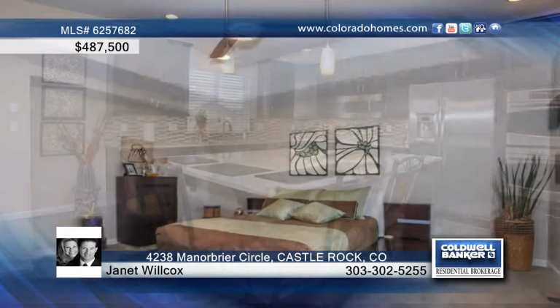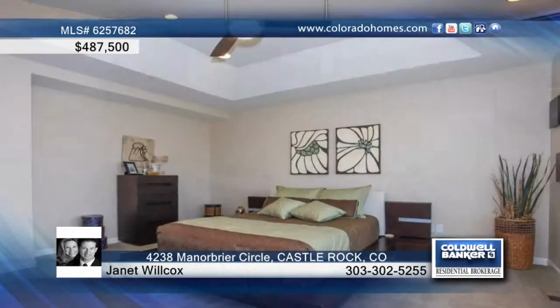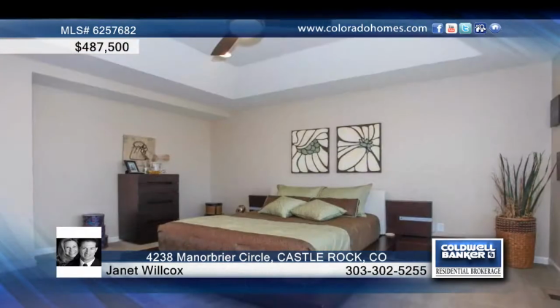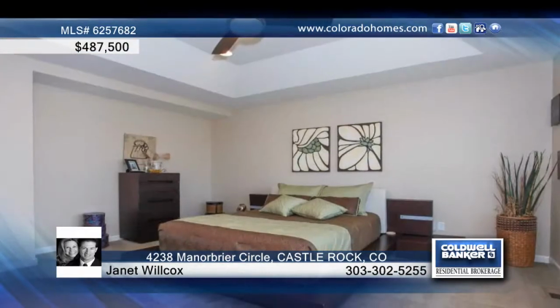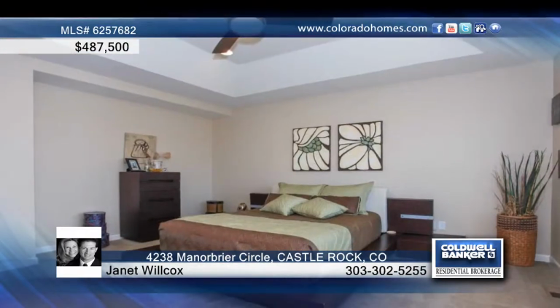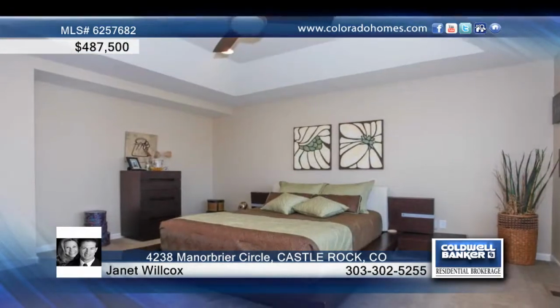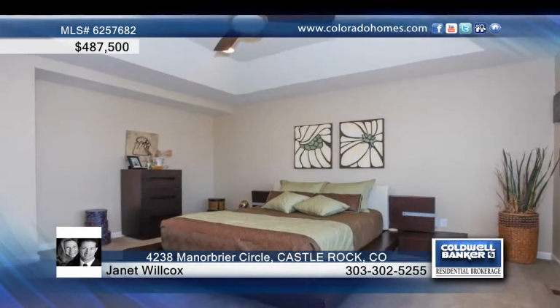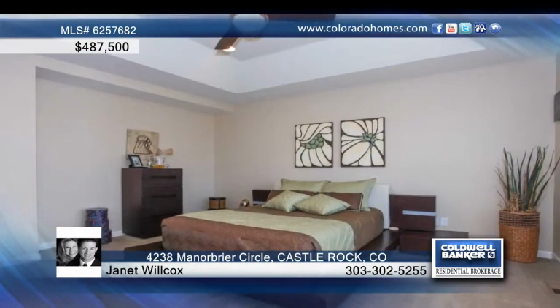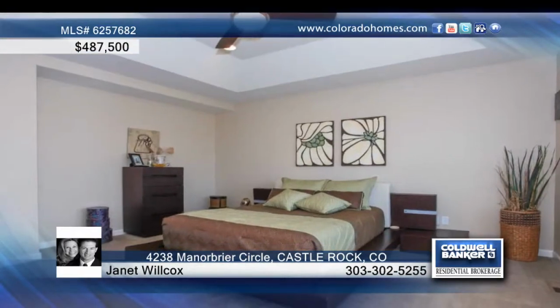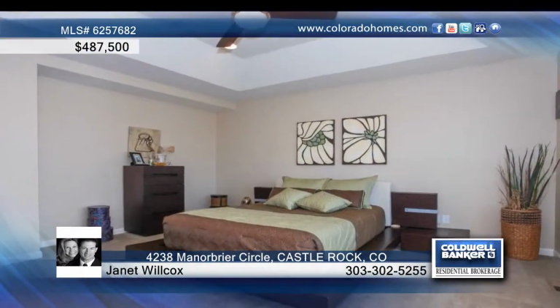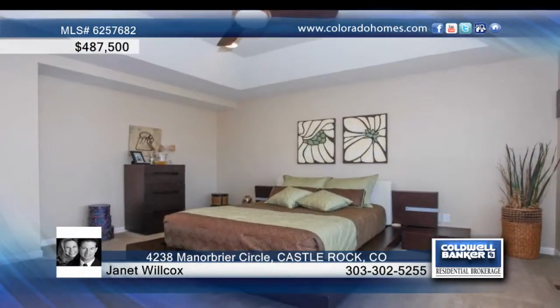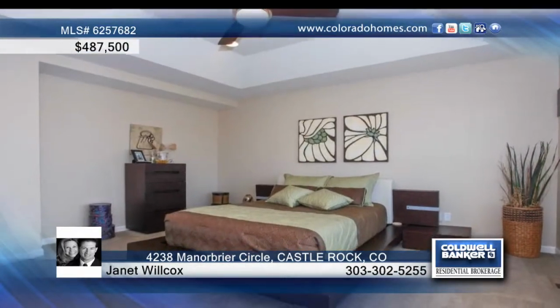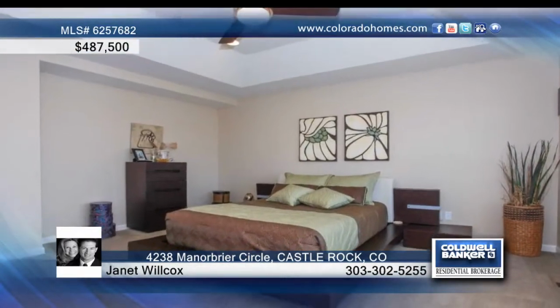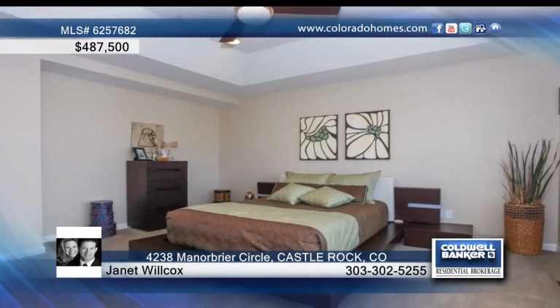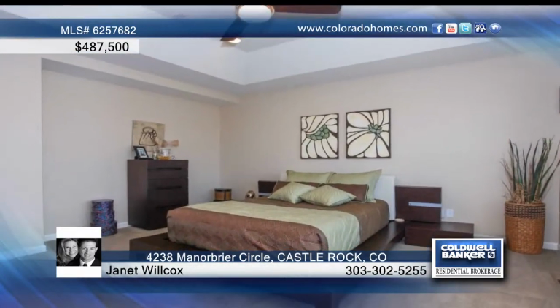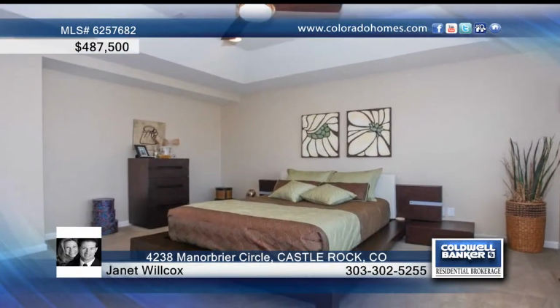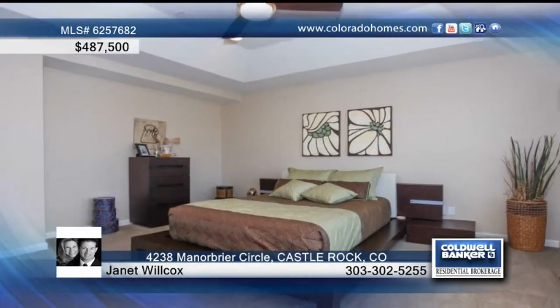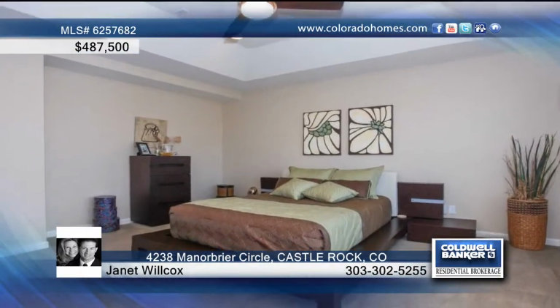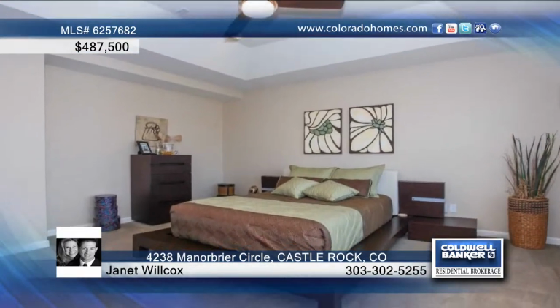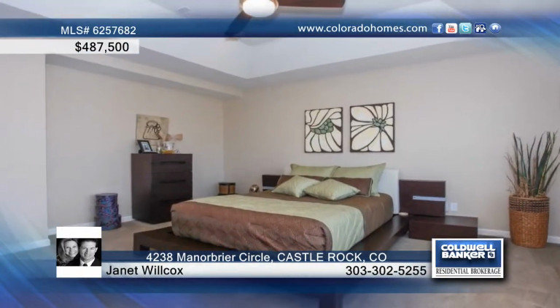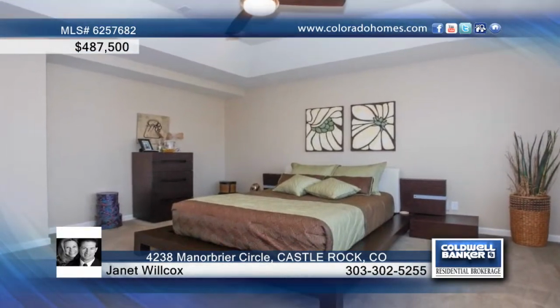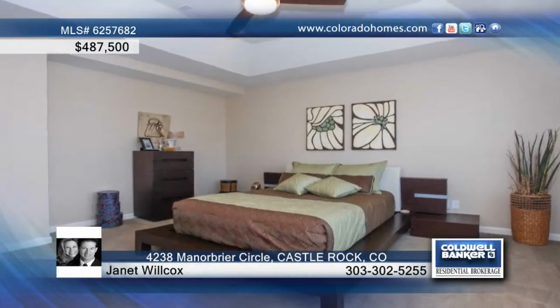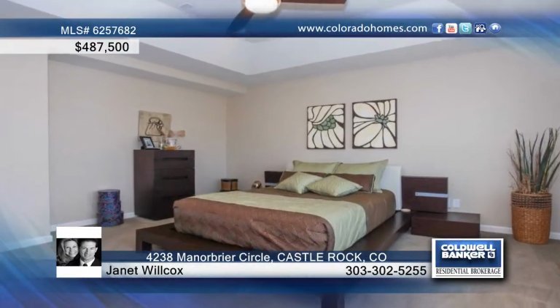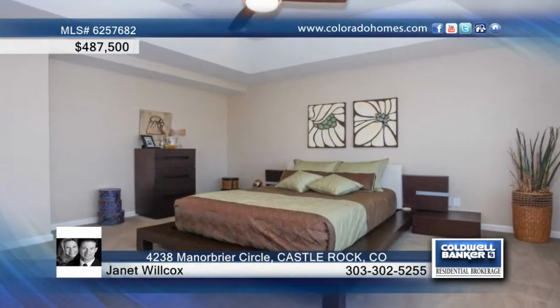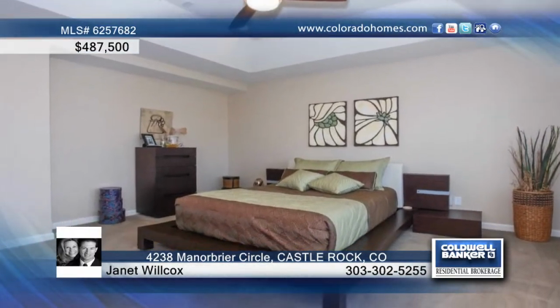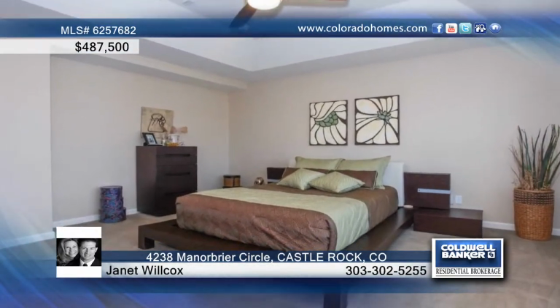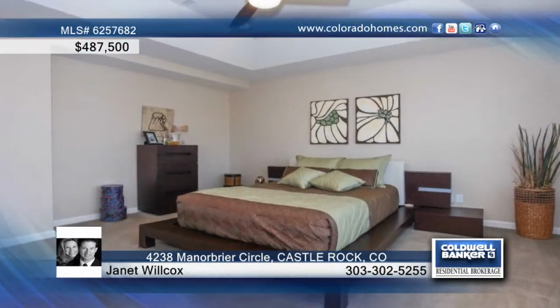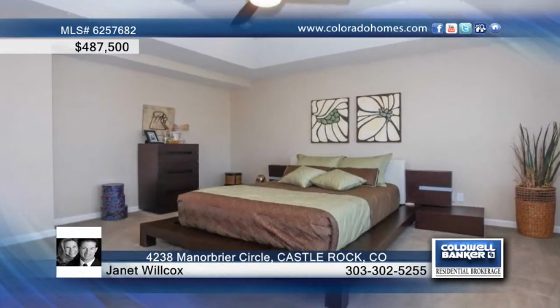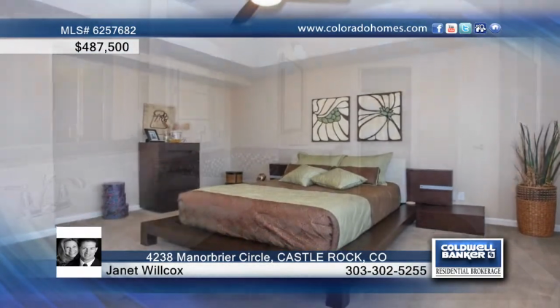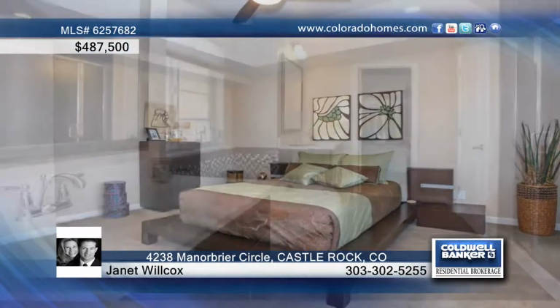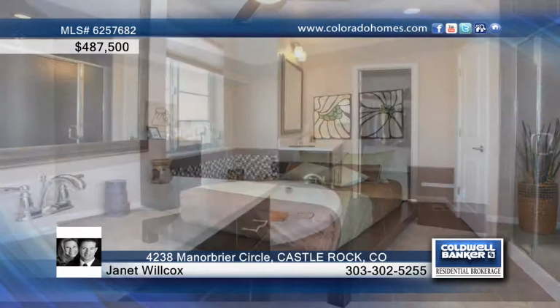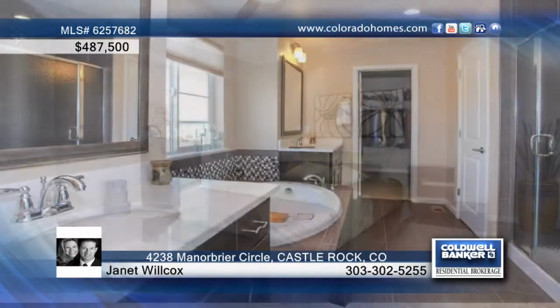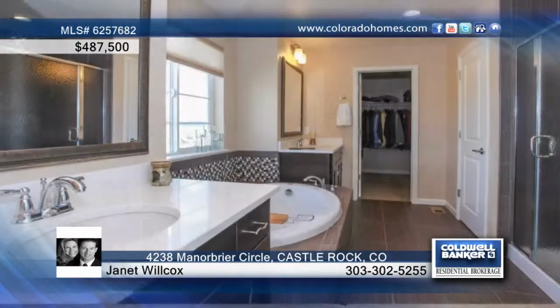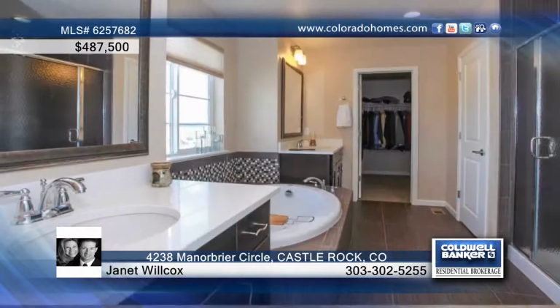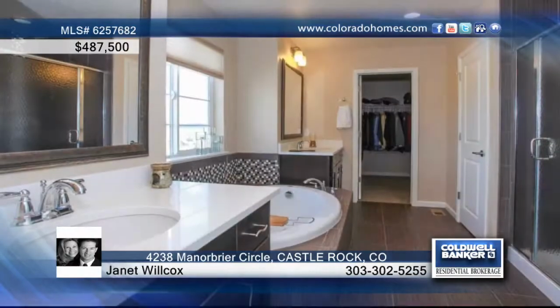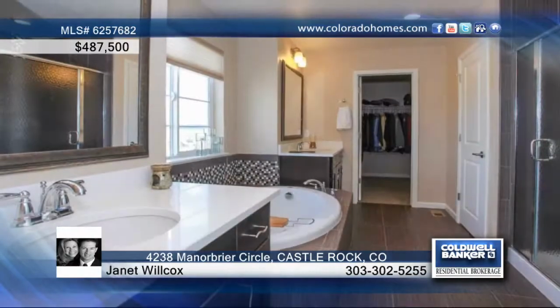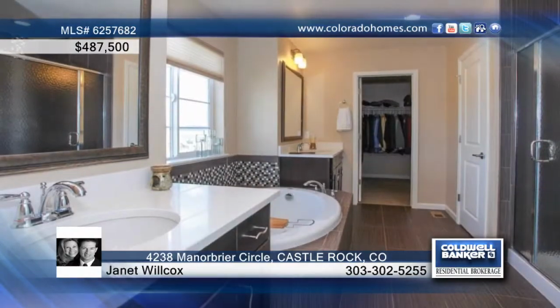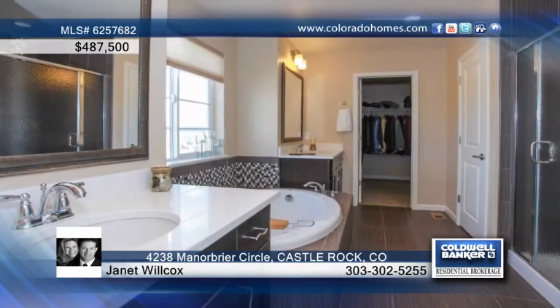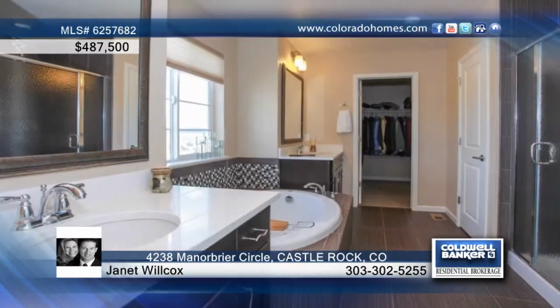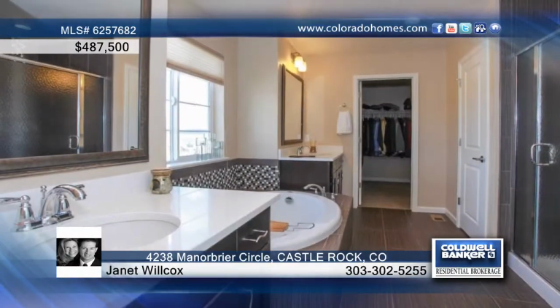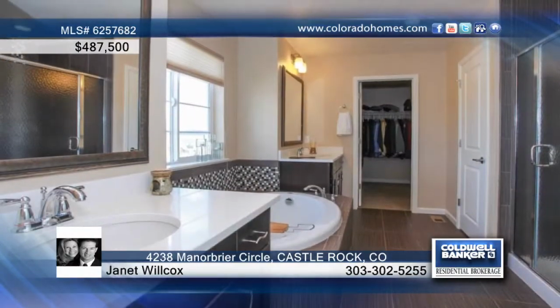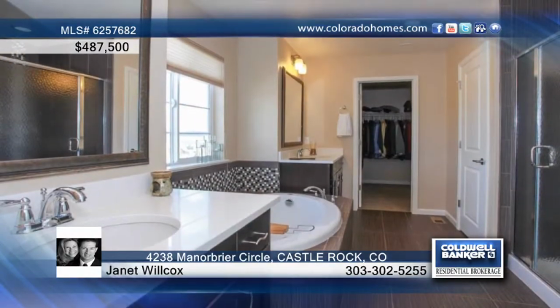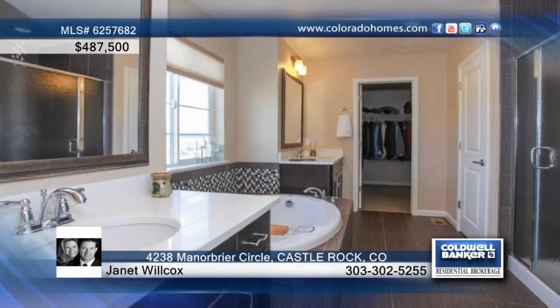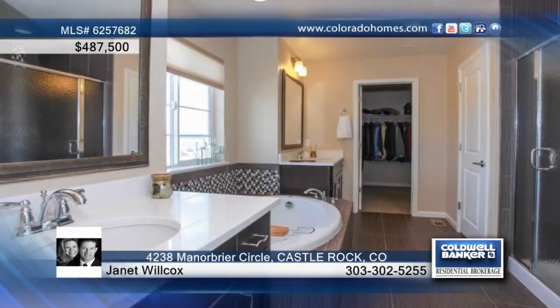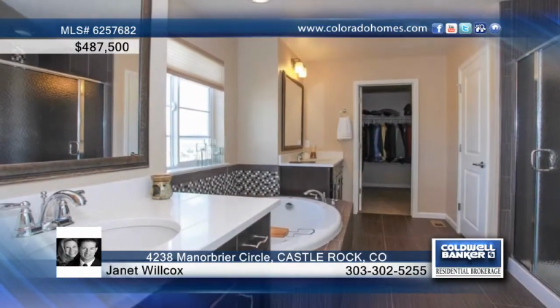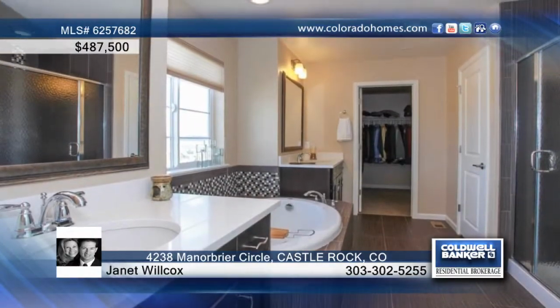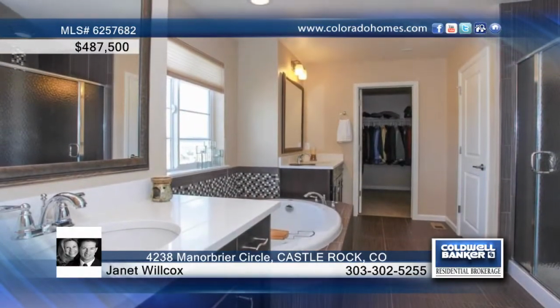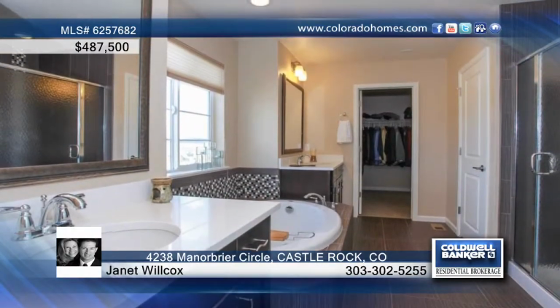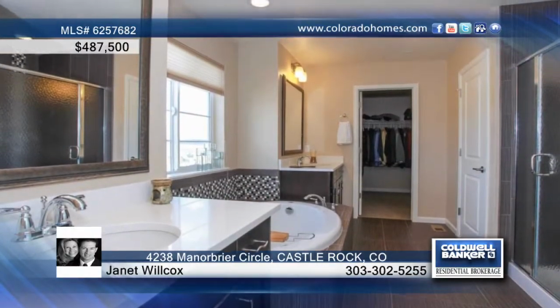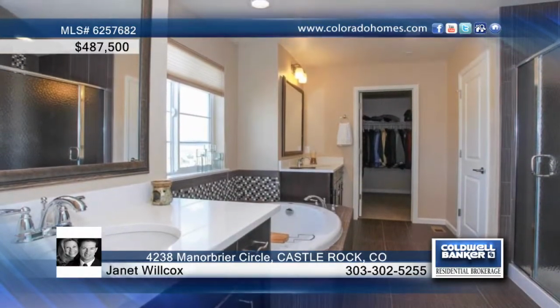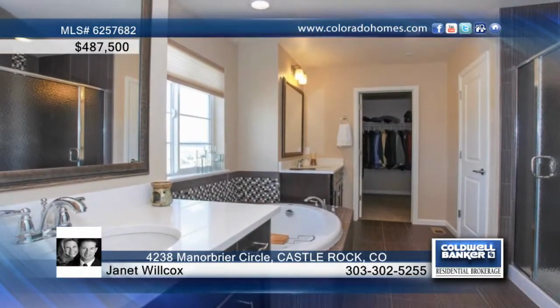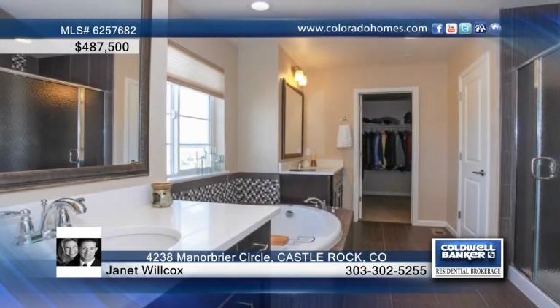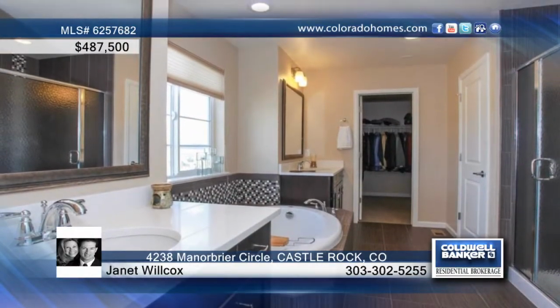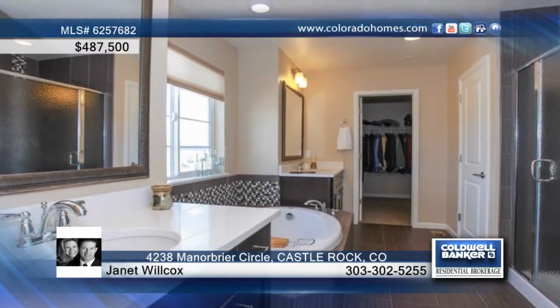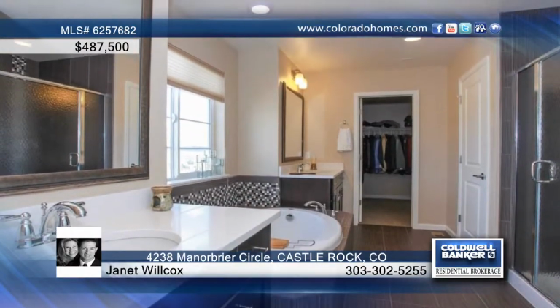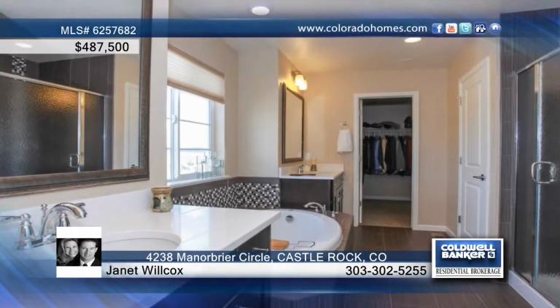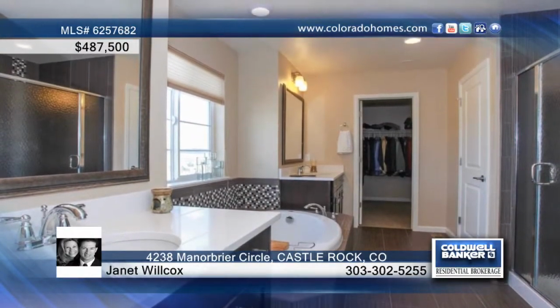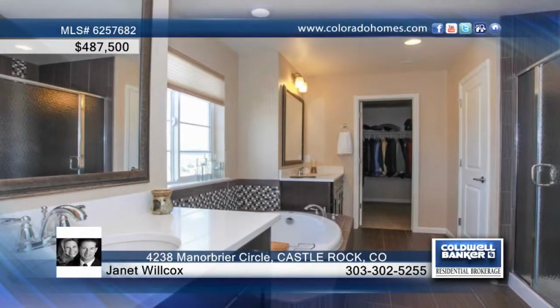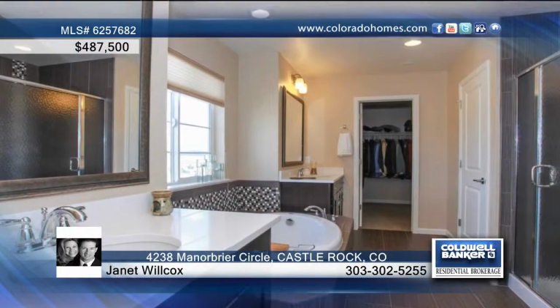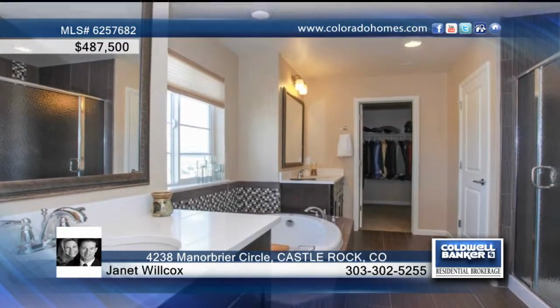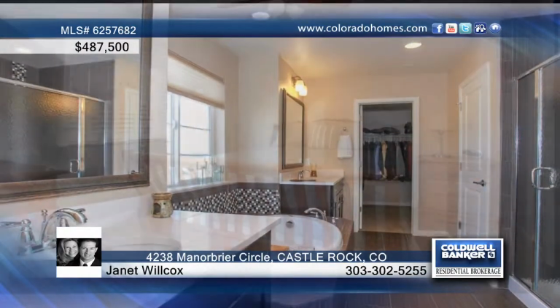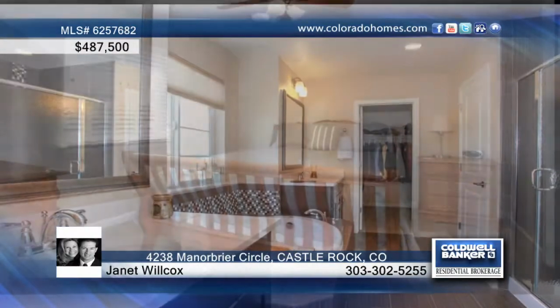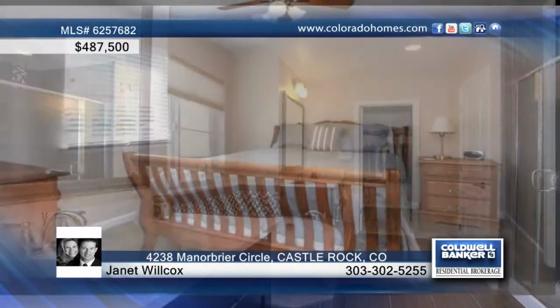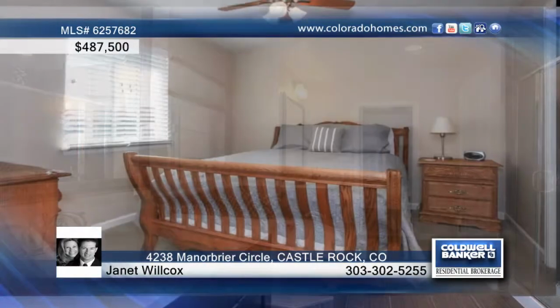The spacious master bedroom is one of three bedrooms and three baths in the home, and it includes a large walk-in closet and beautiful master bath.